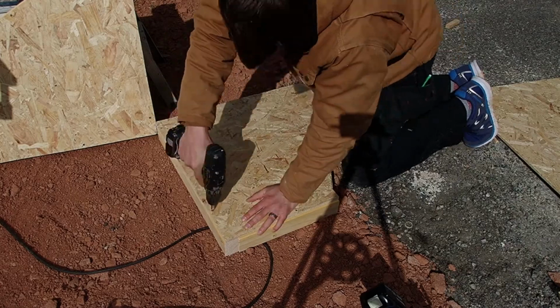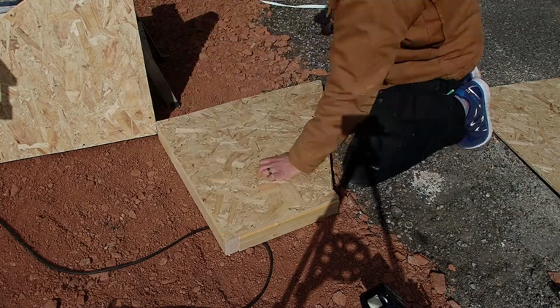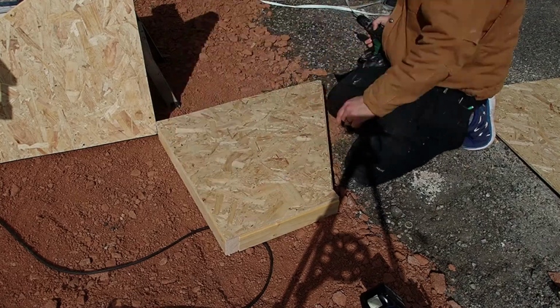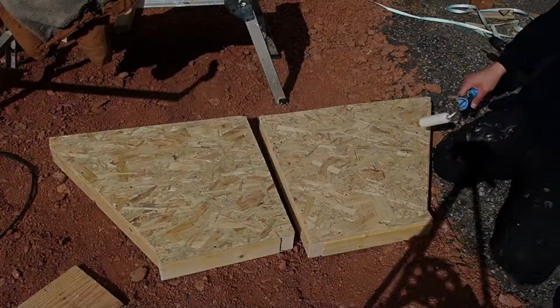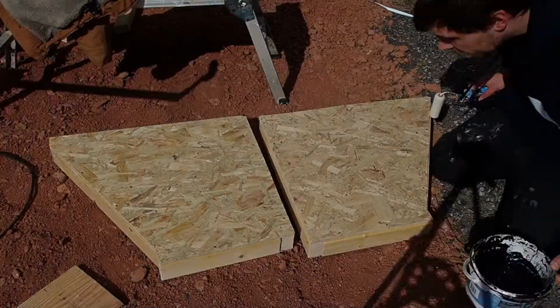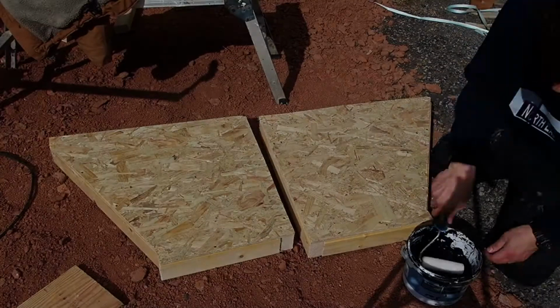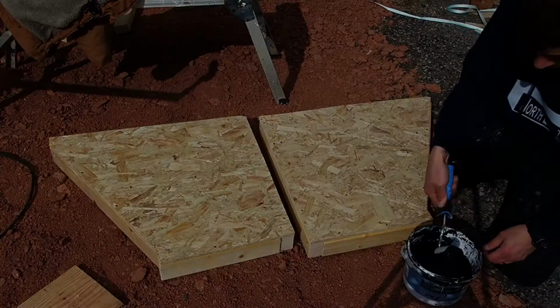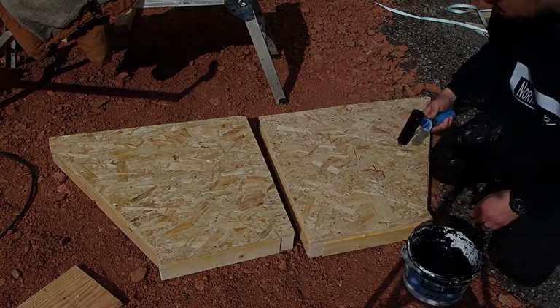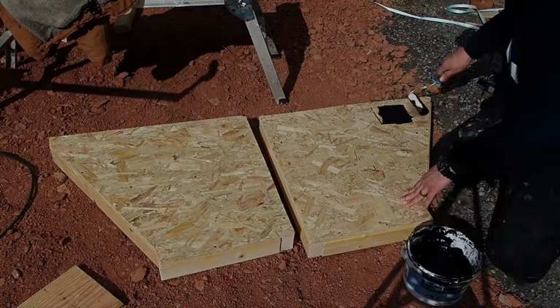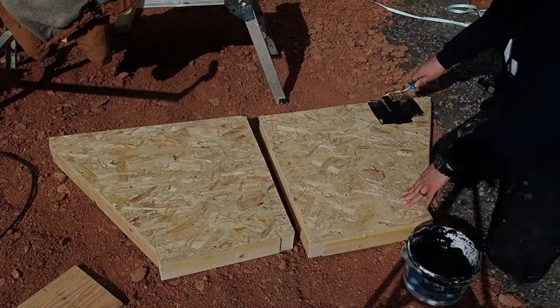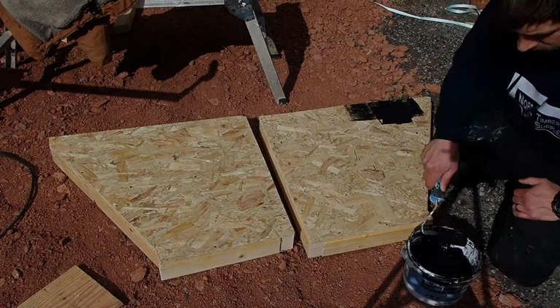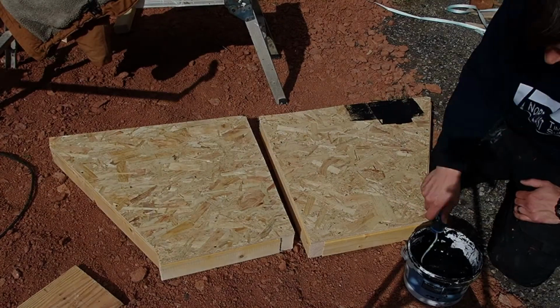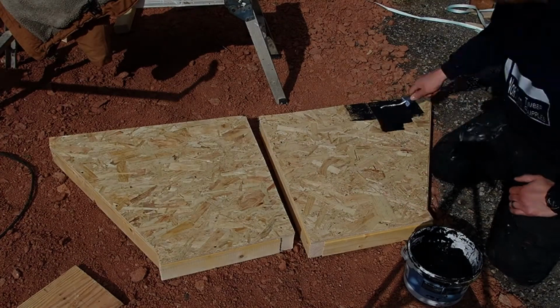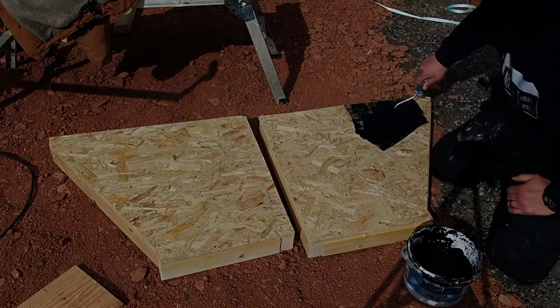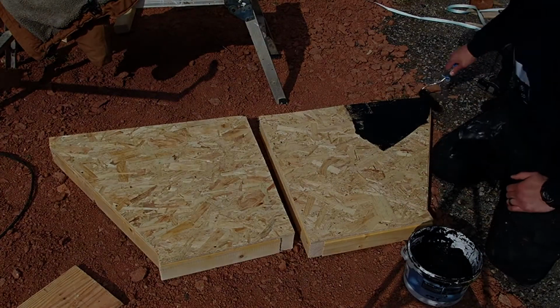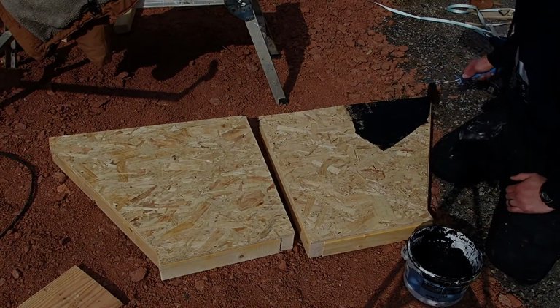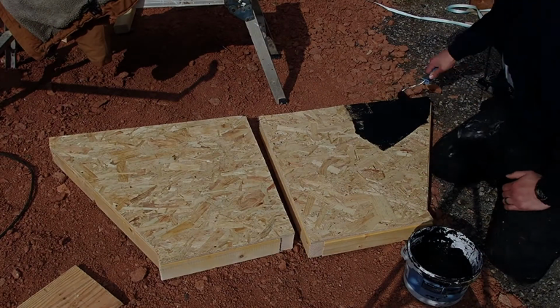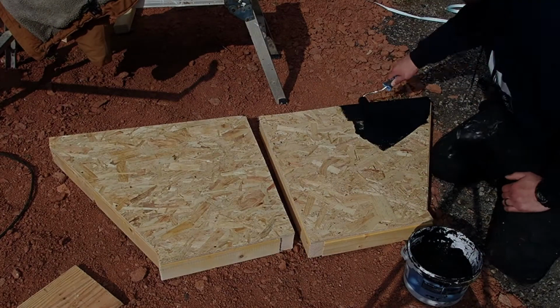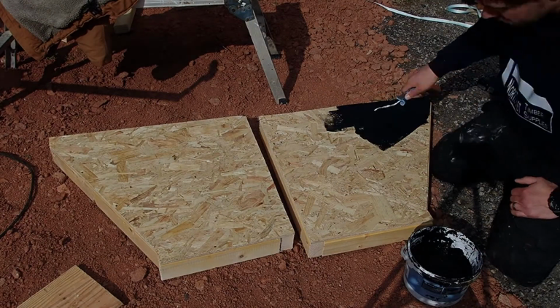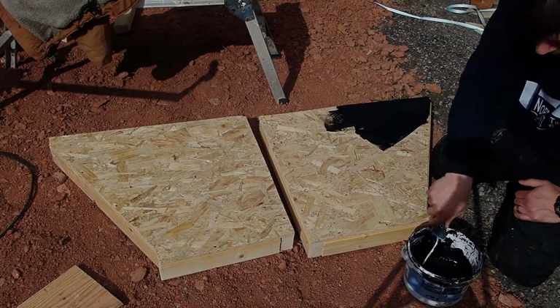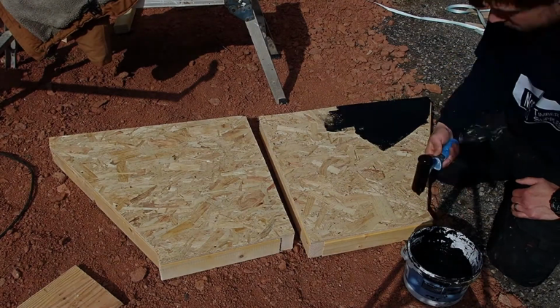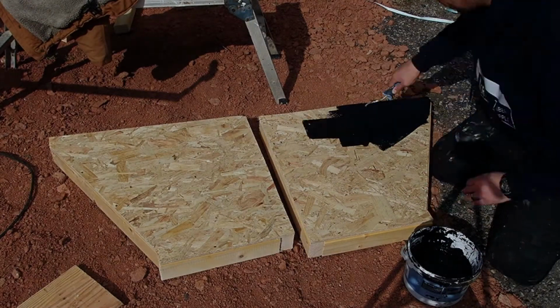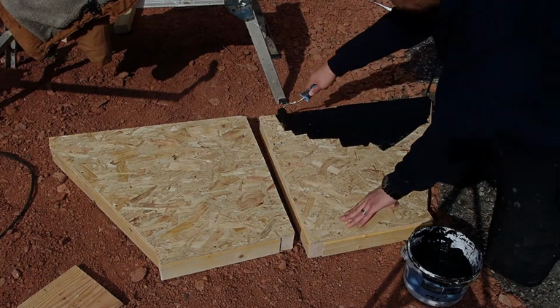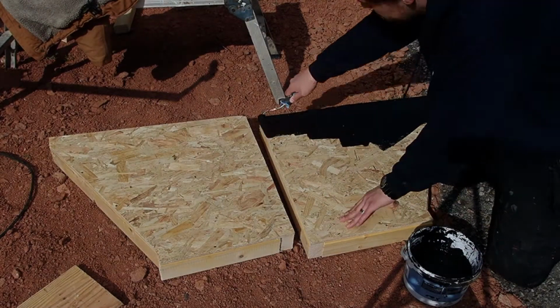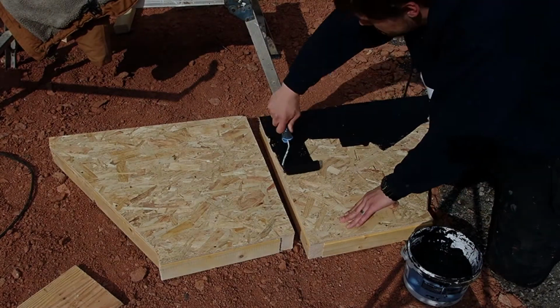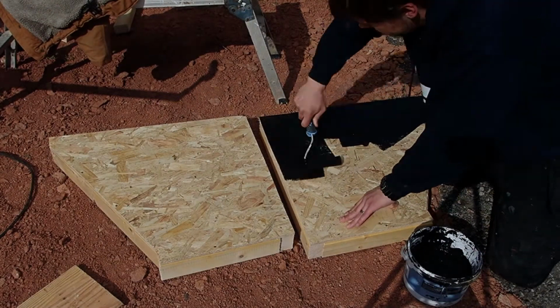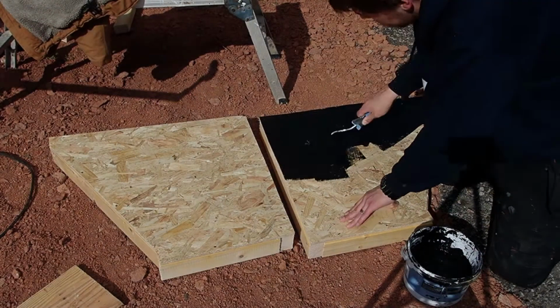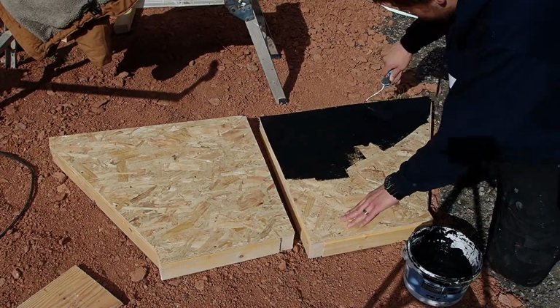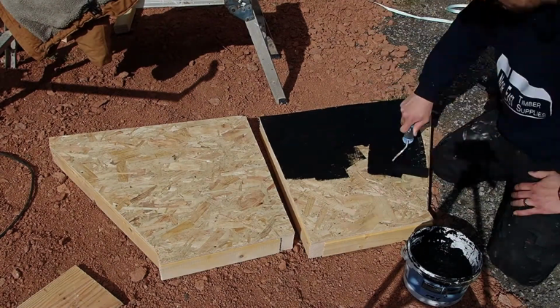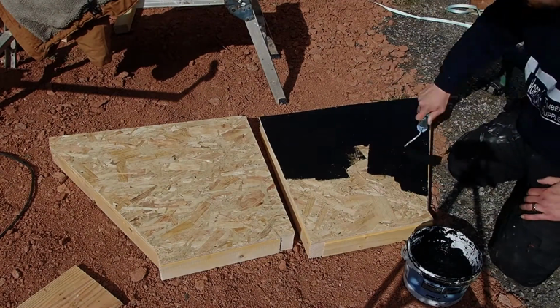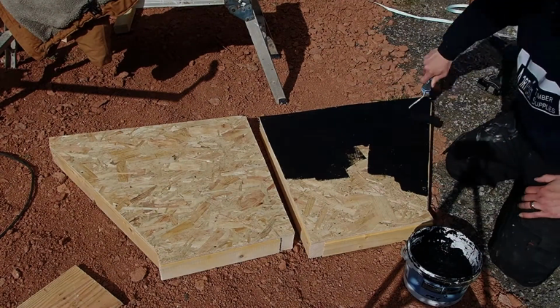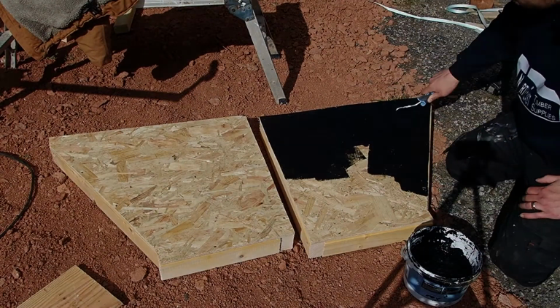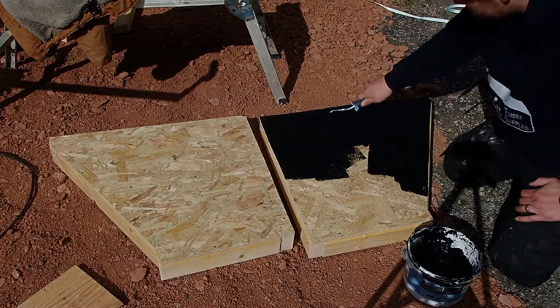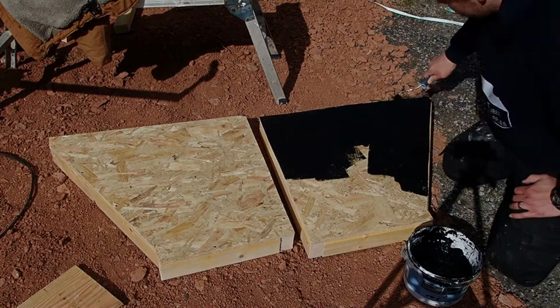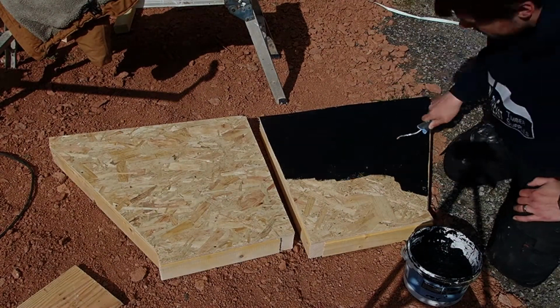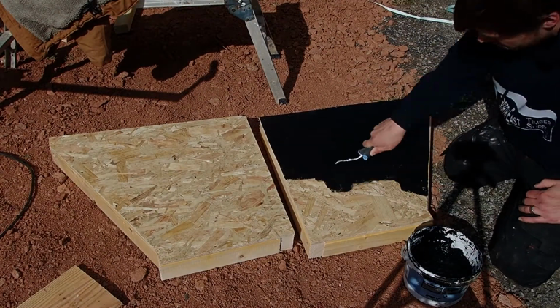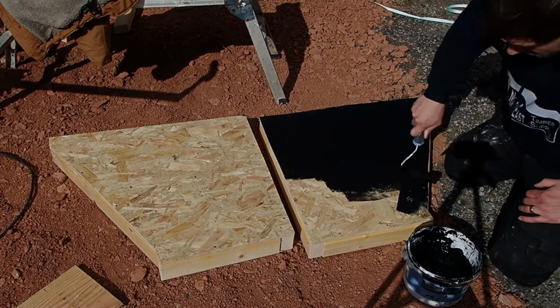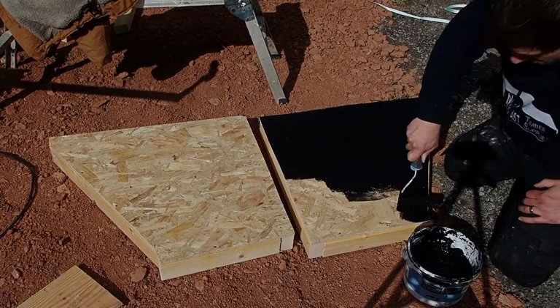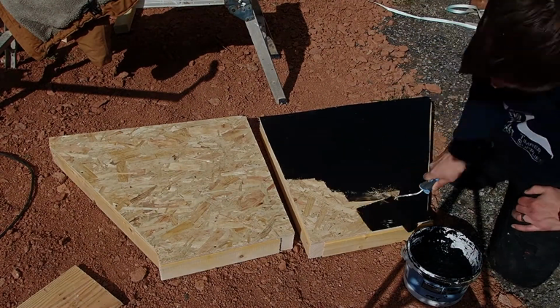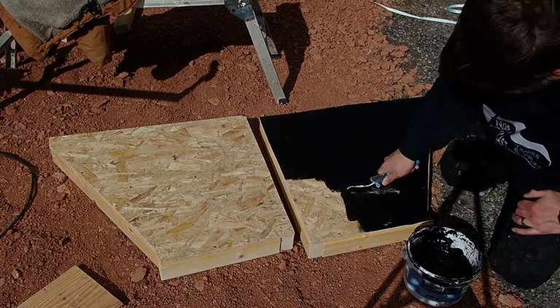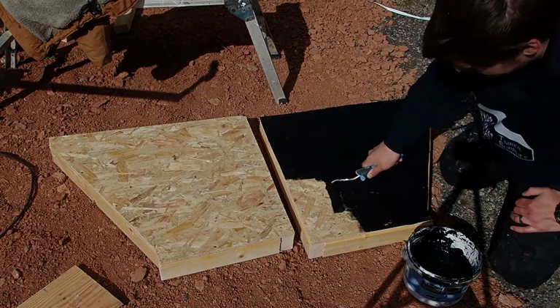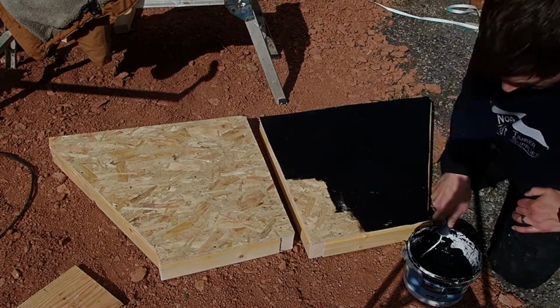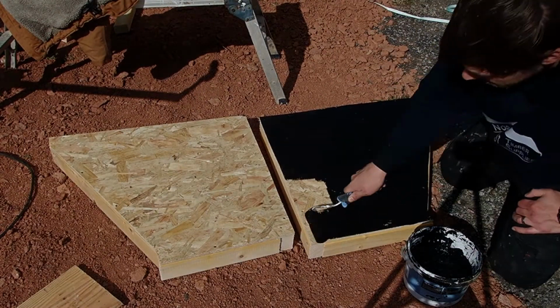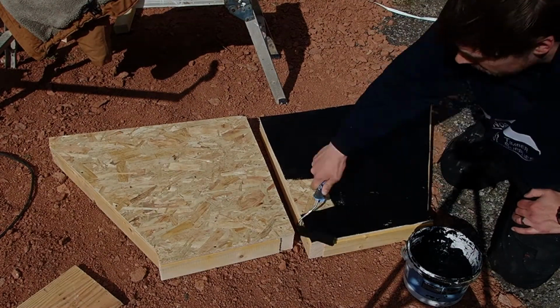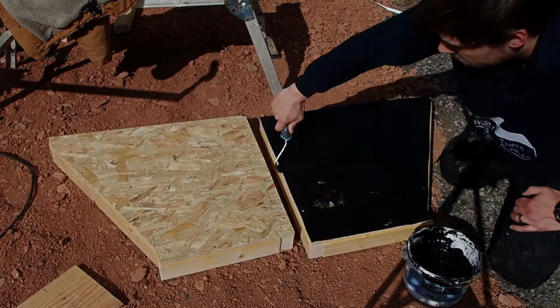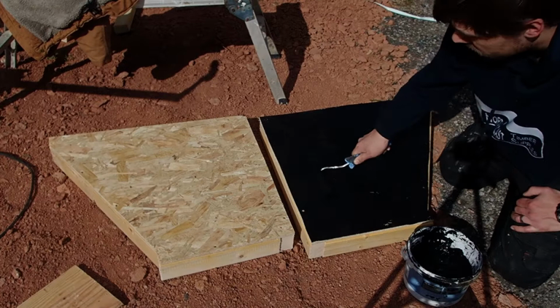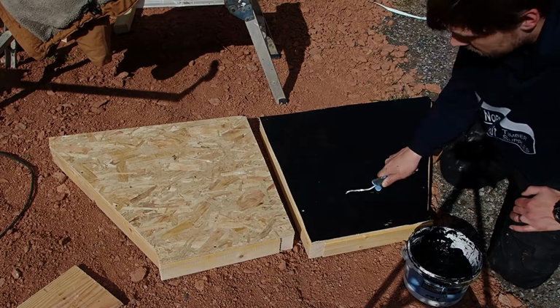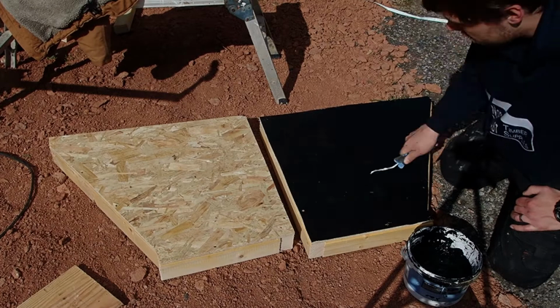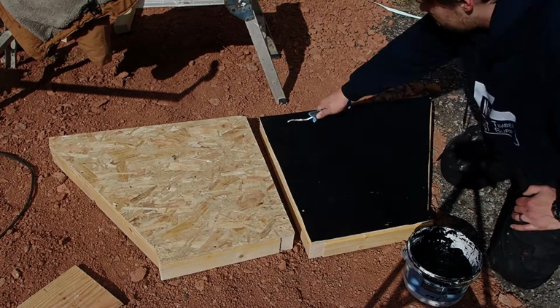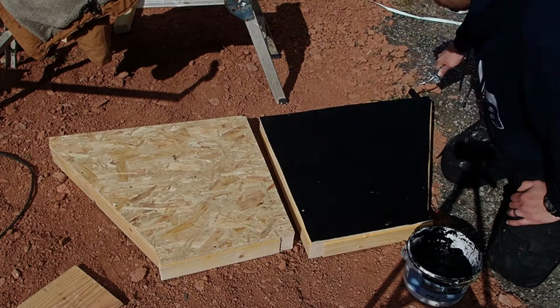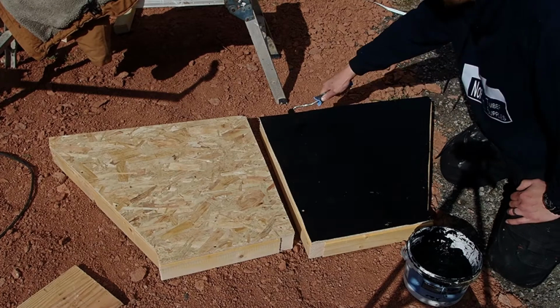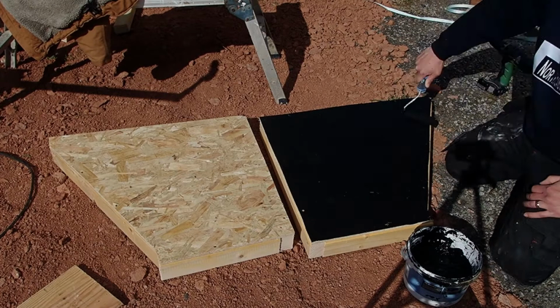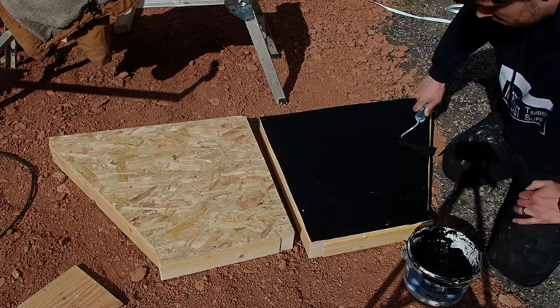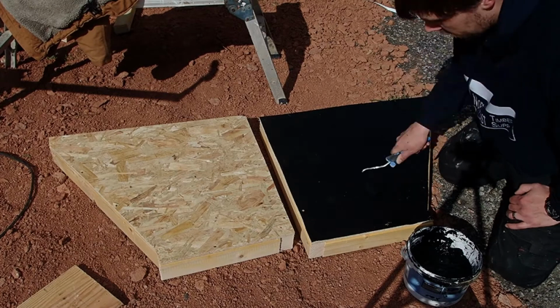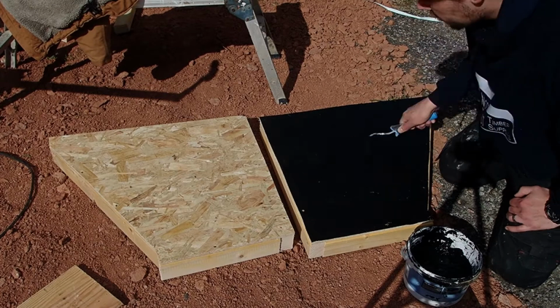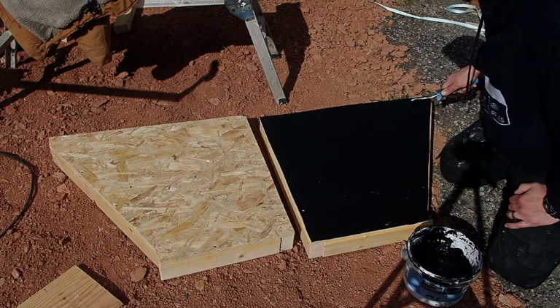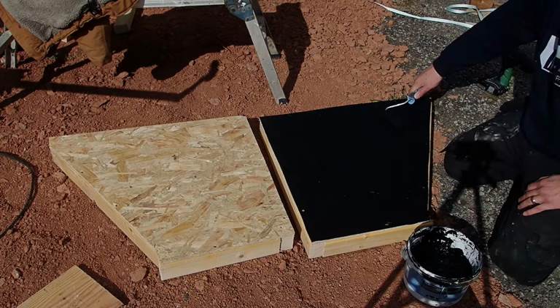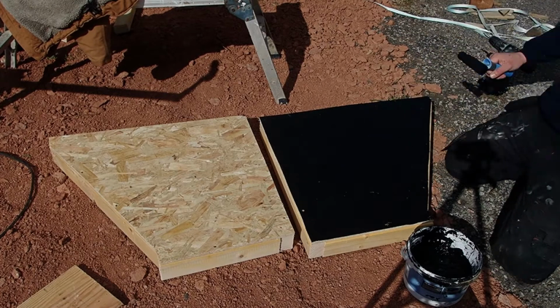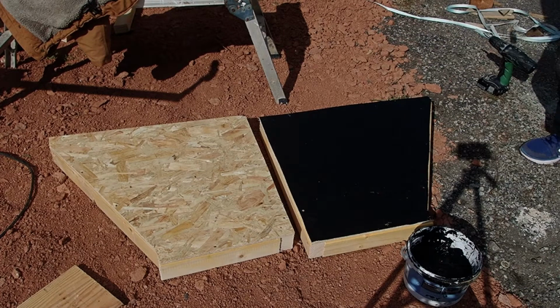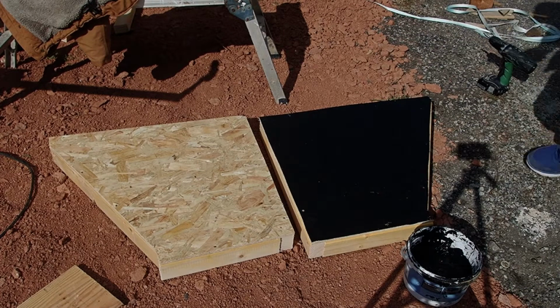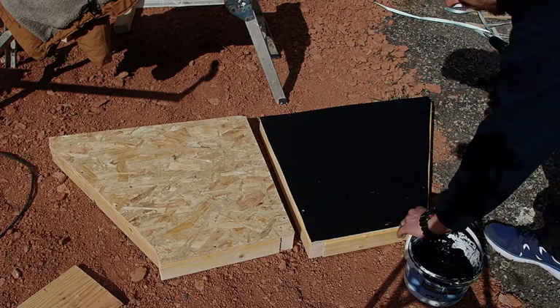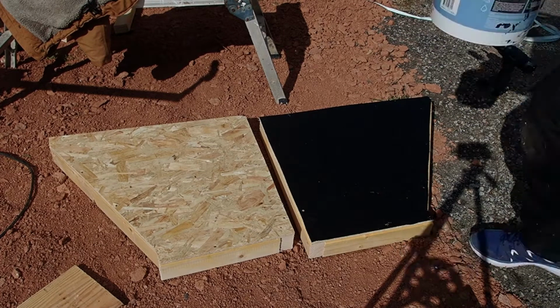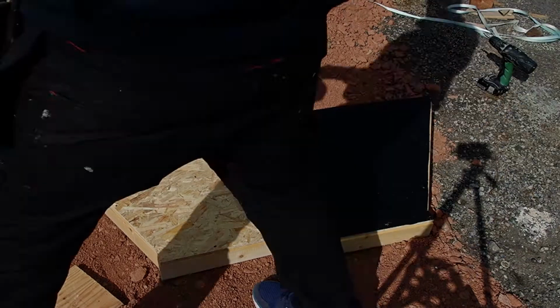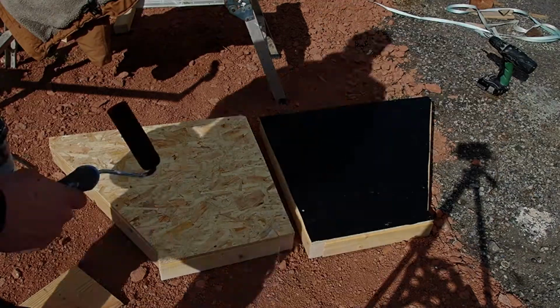Go for black when you're painting the inside of your kiln, purely for the fact that black just absorbs the heat.